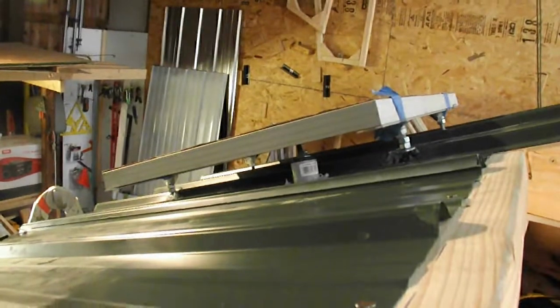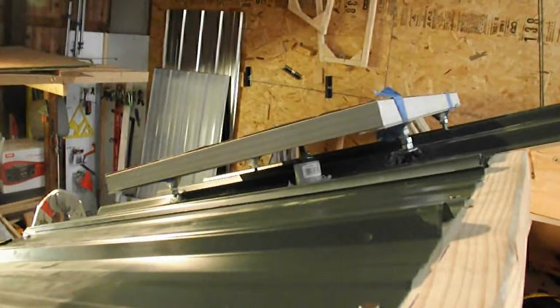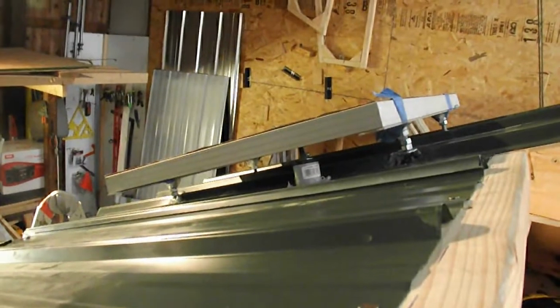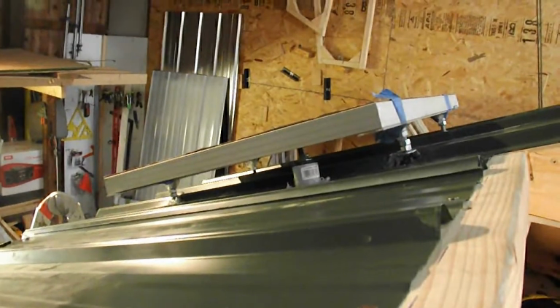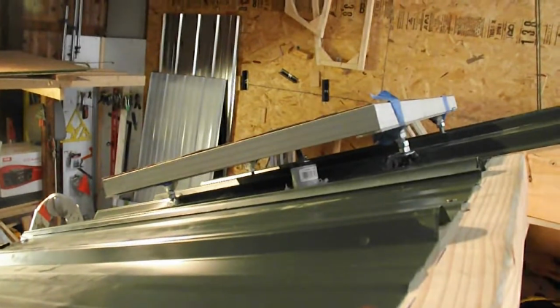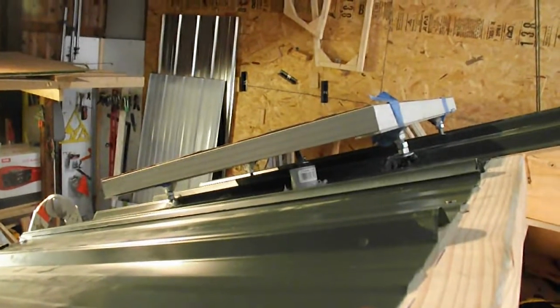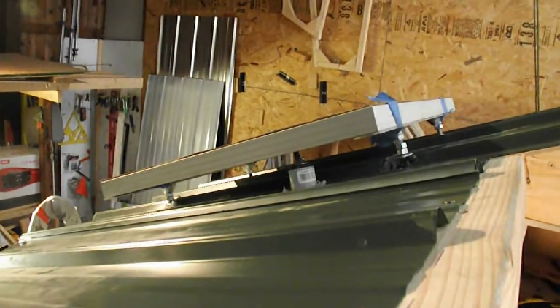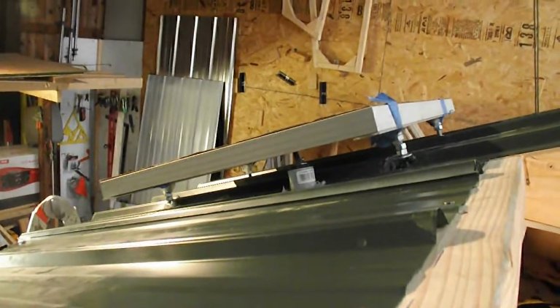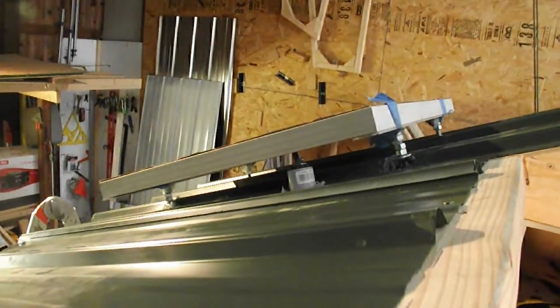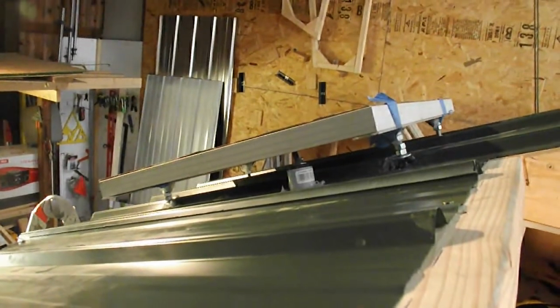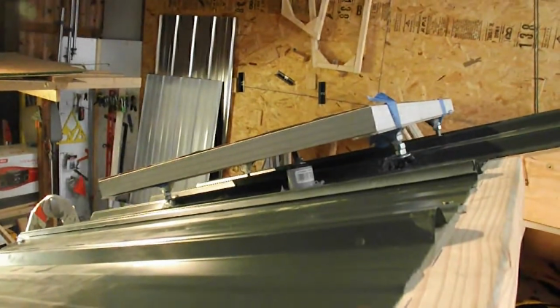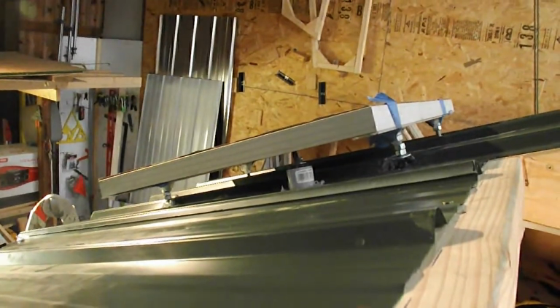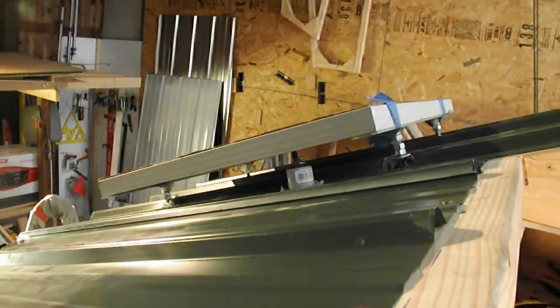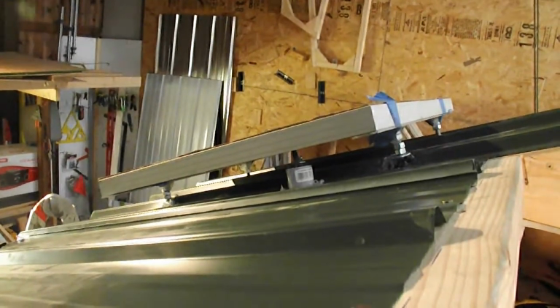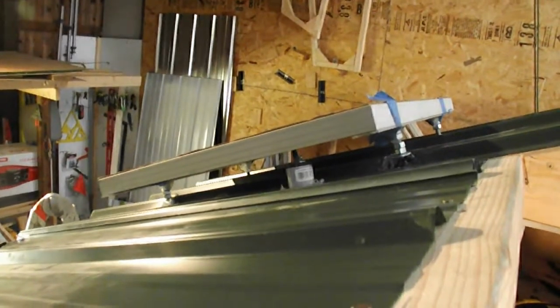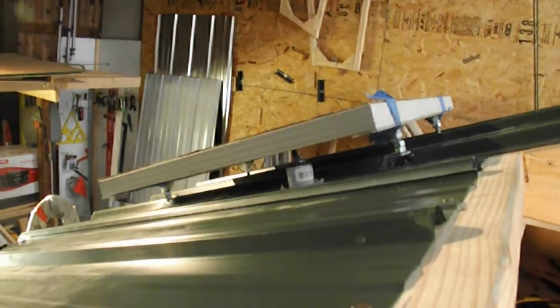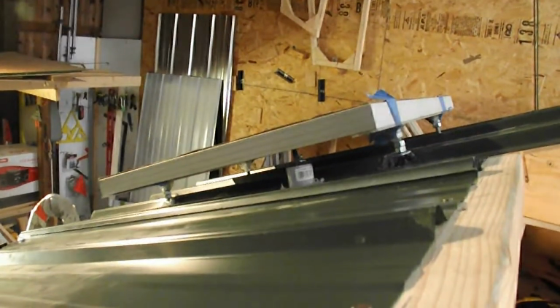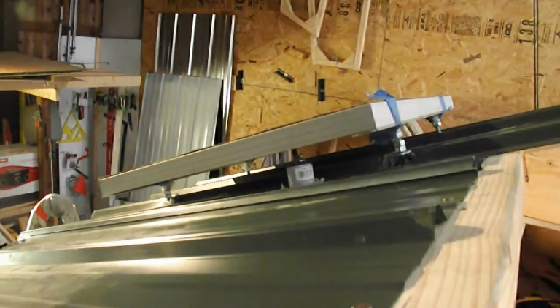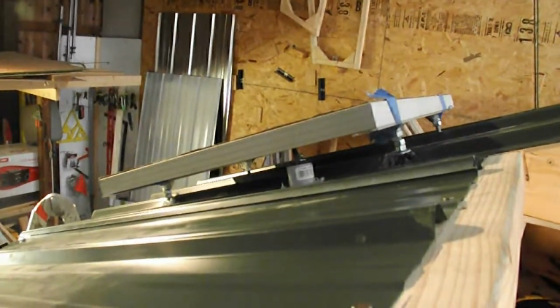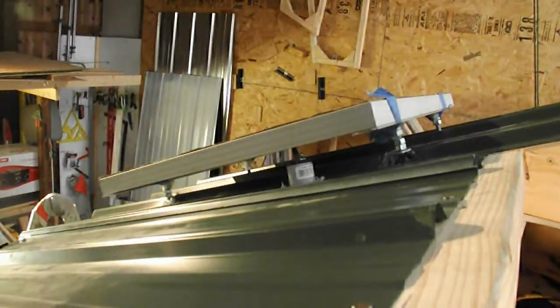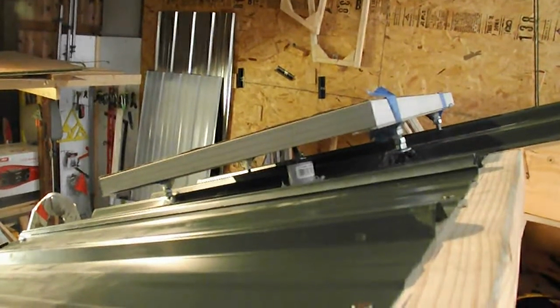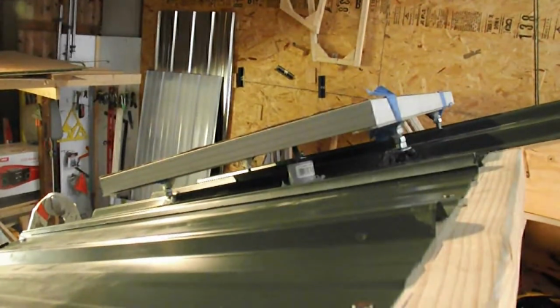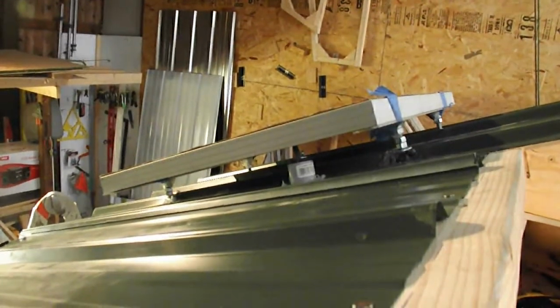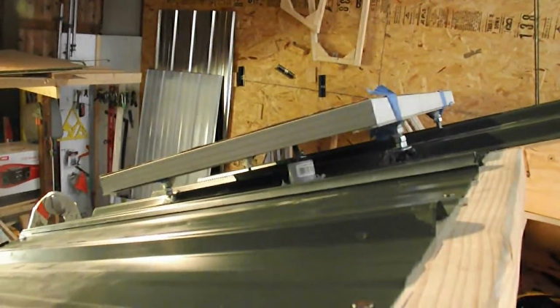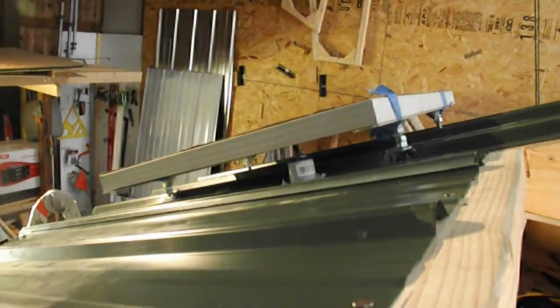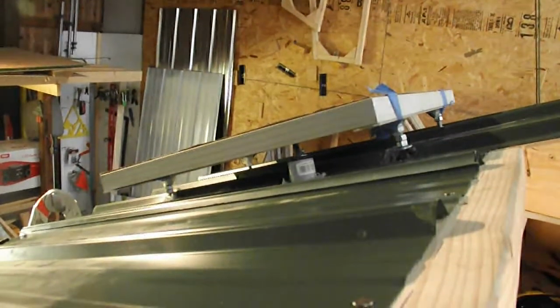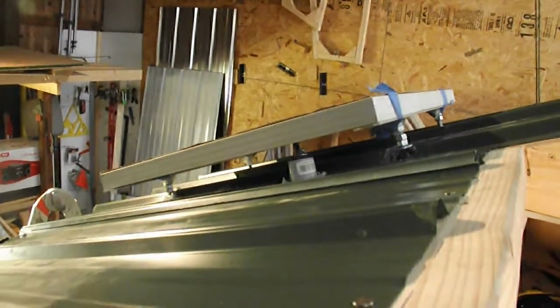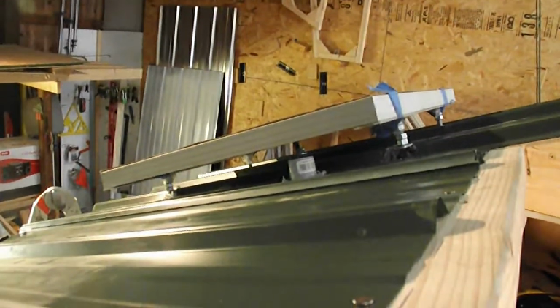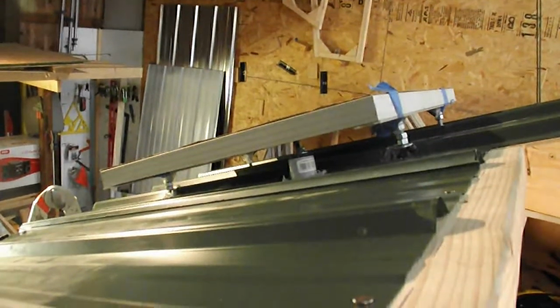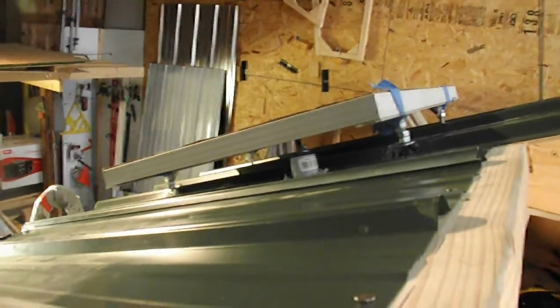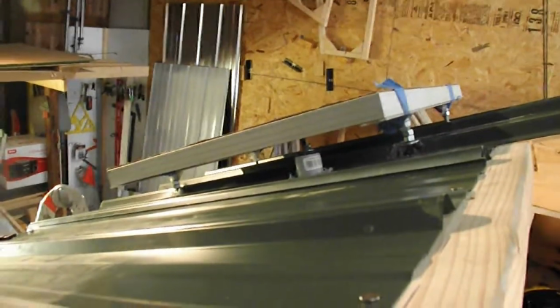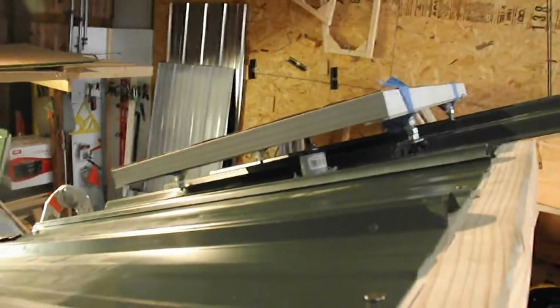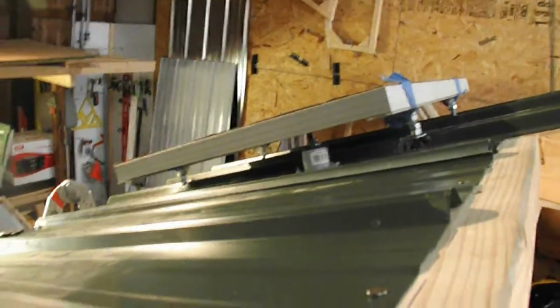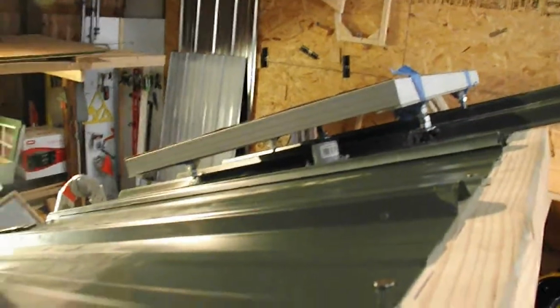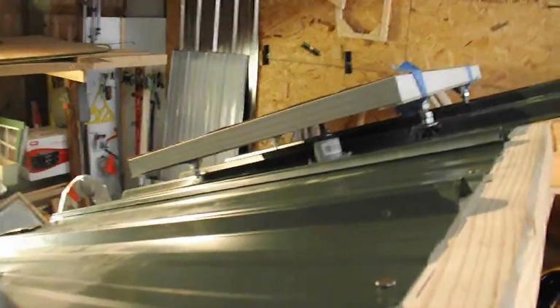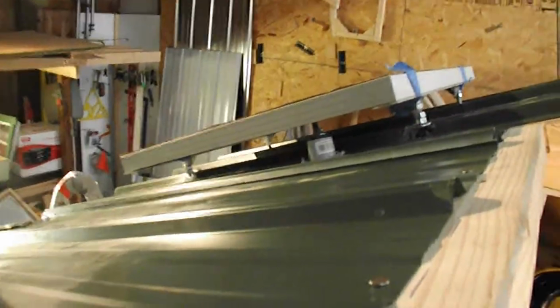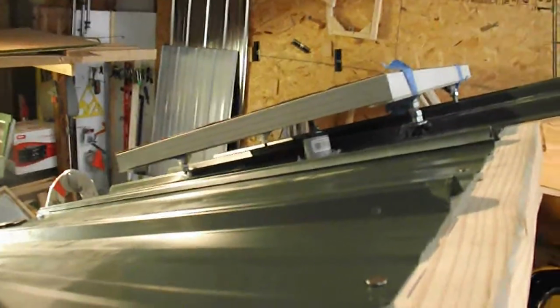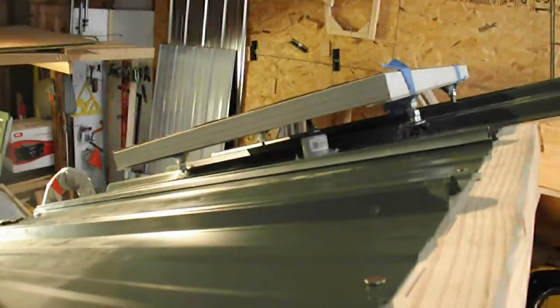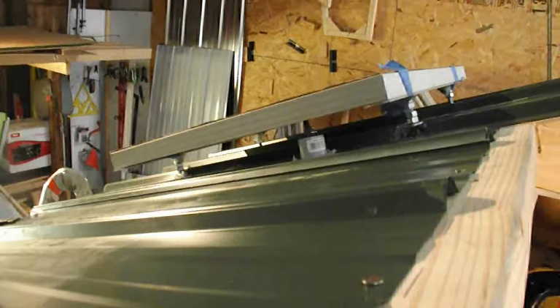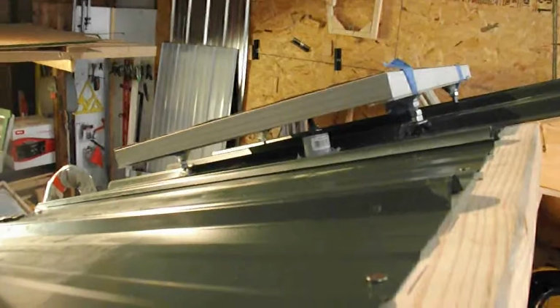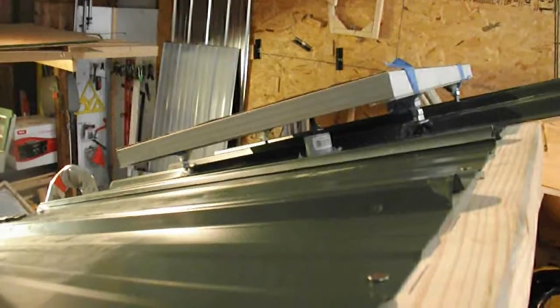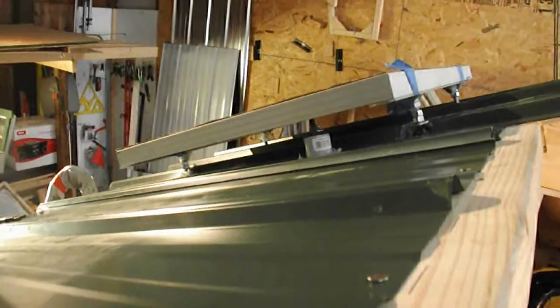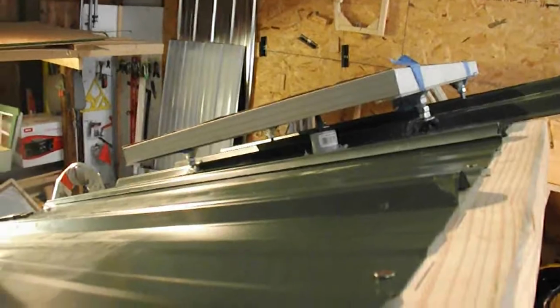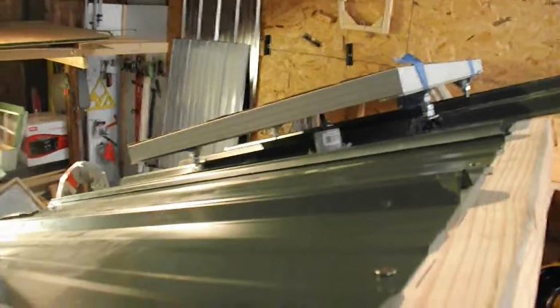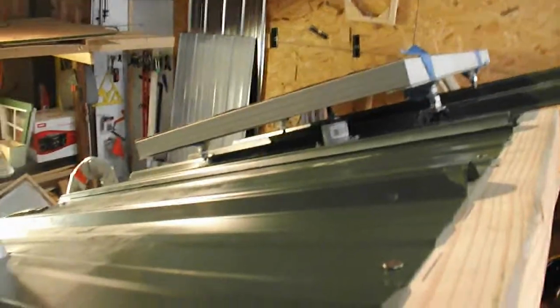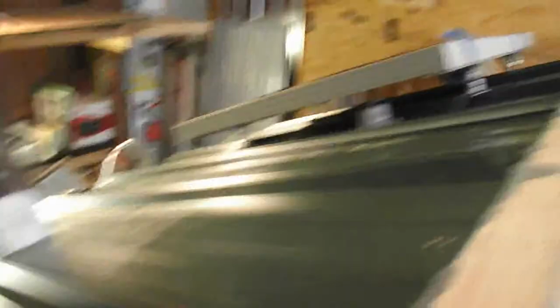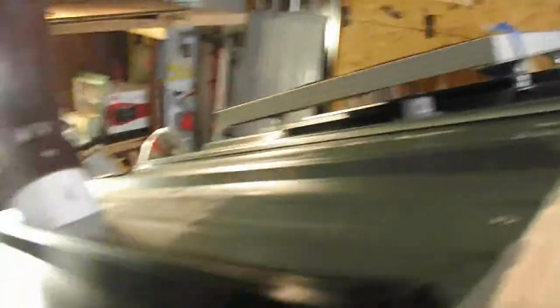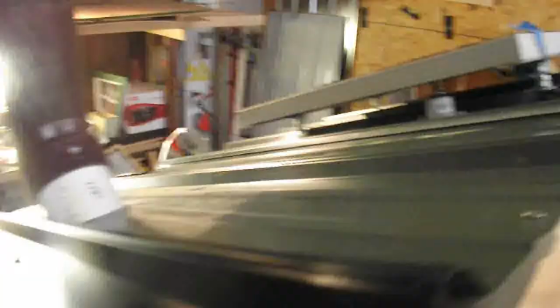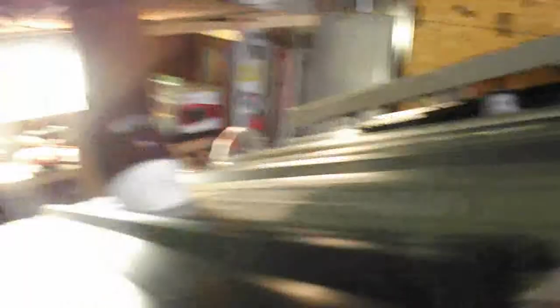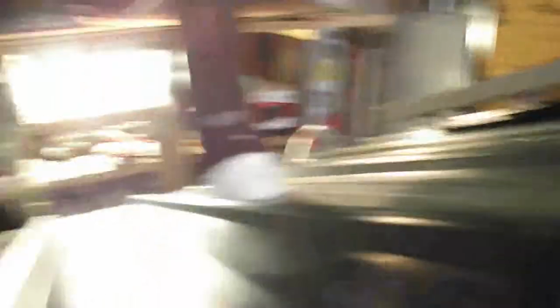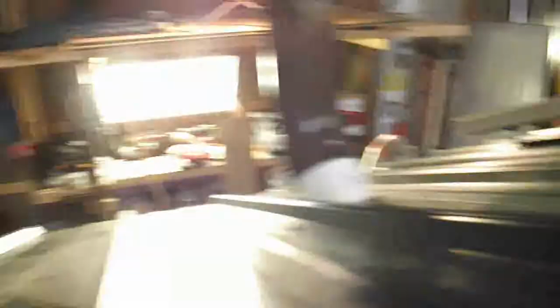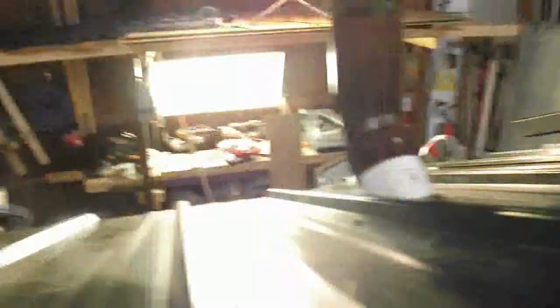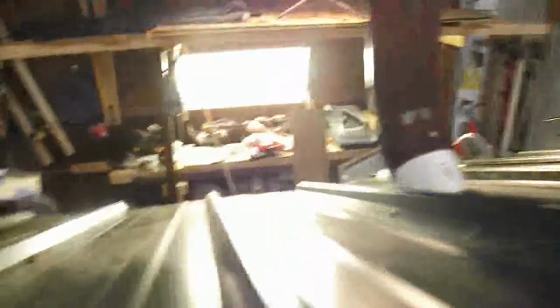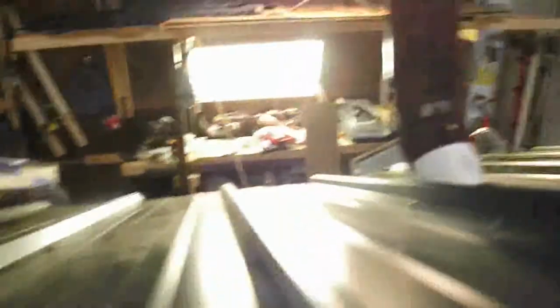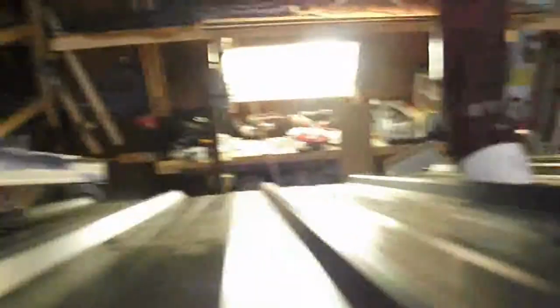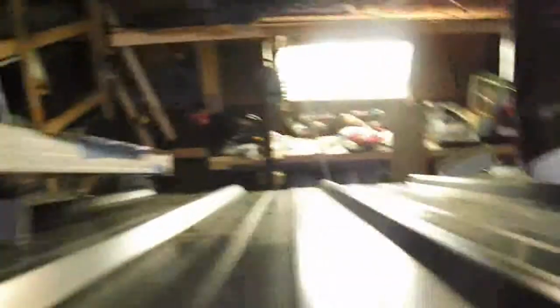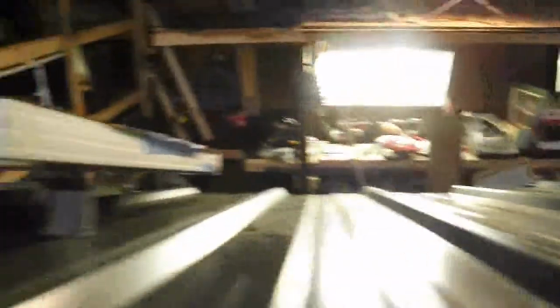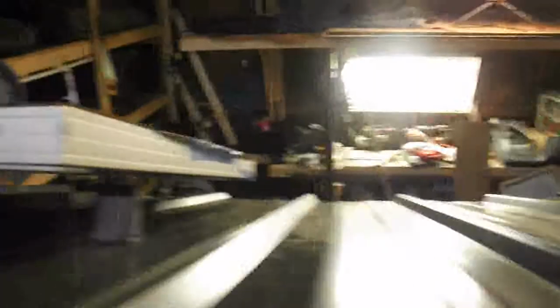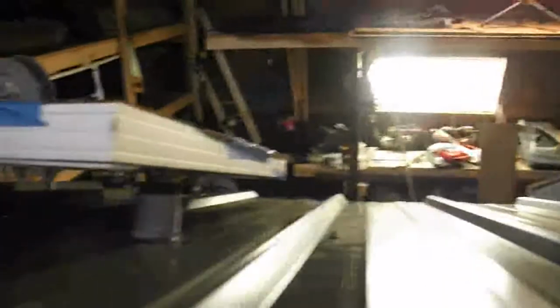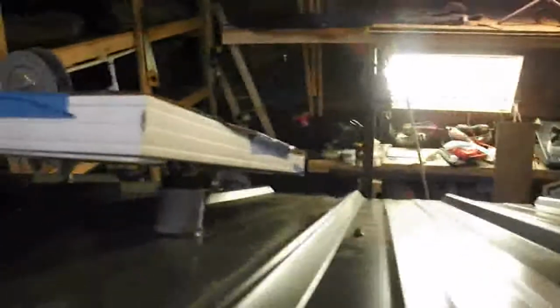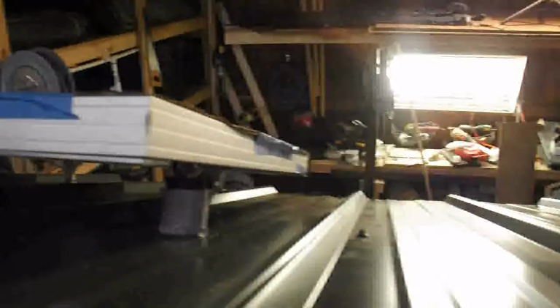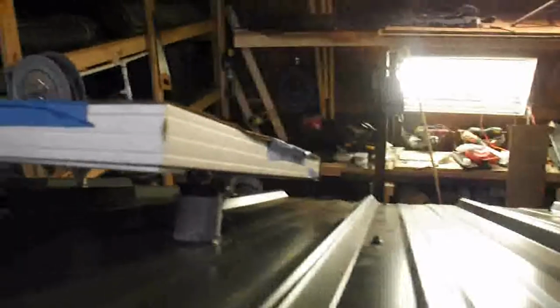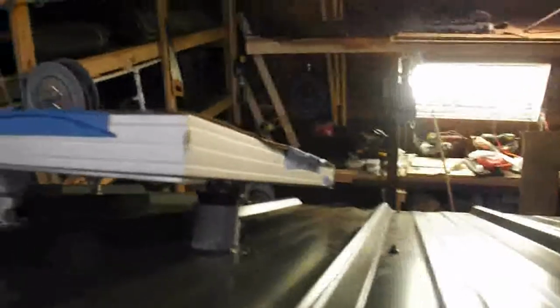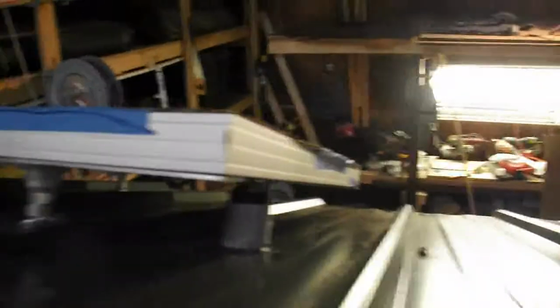Okay YouTube, I just got through mounting my last panel. This is panel number one, panel number two.